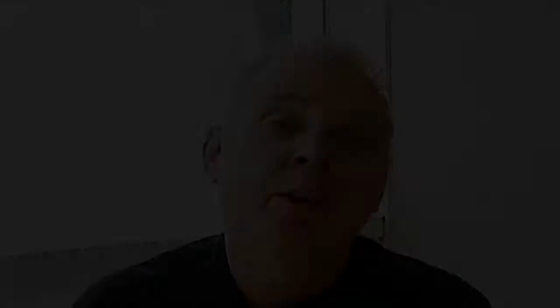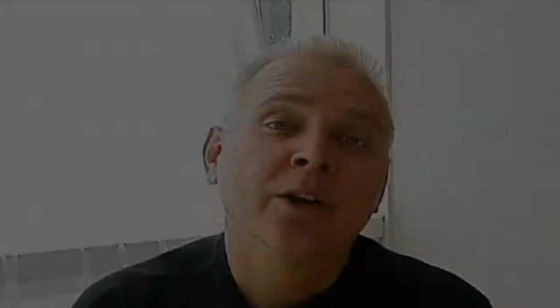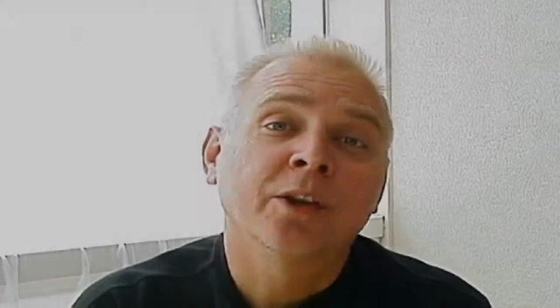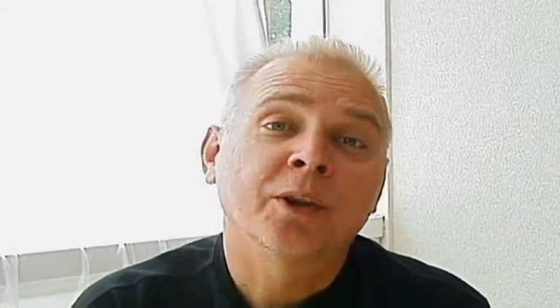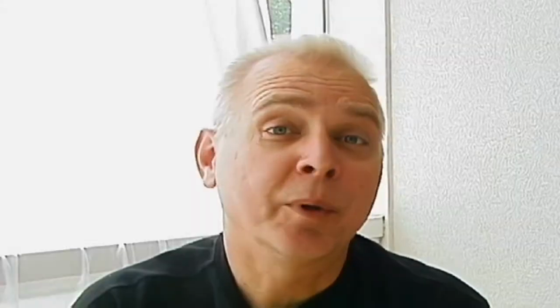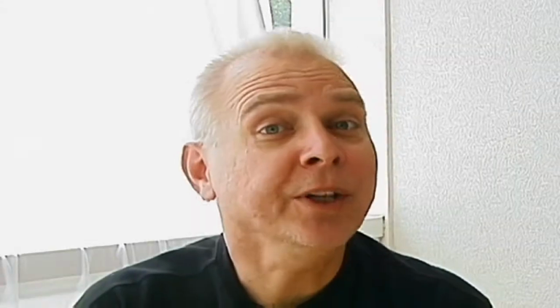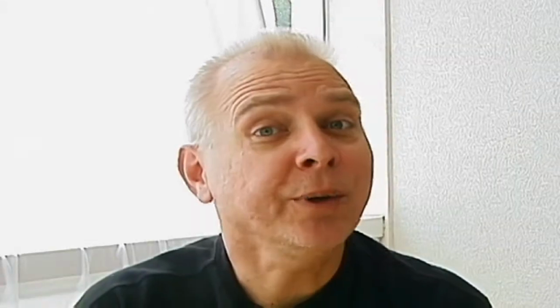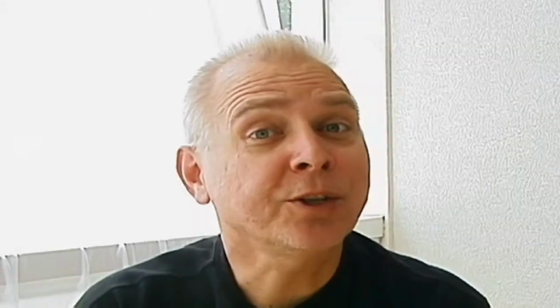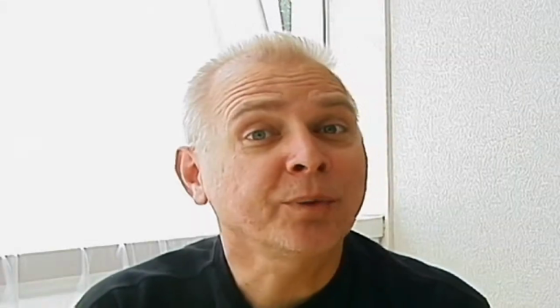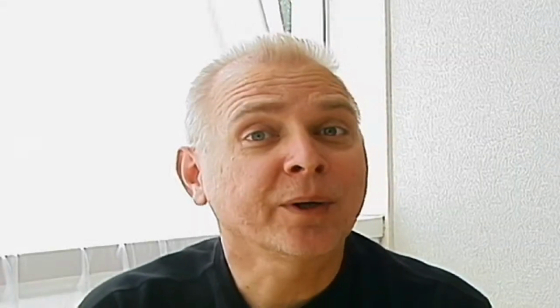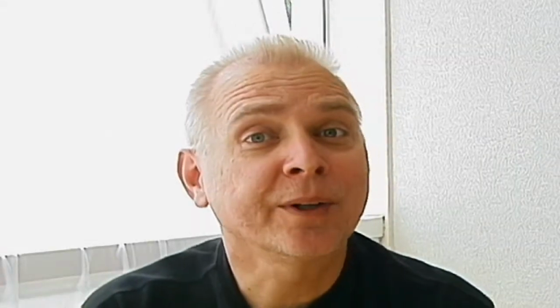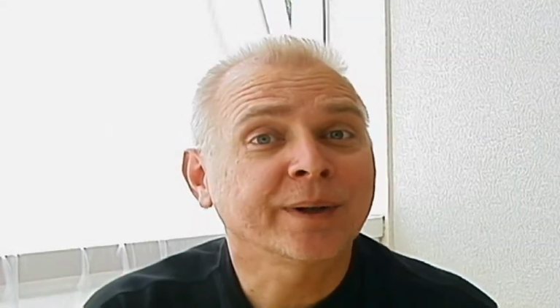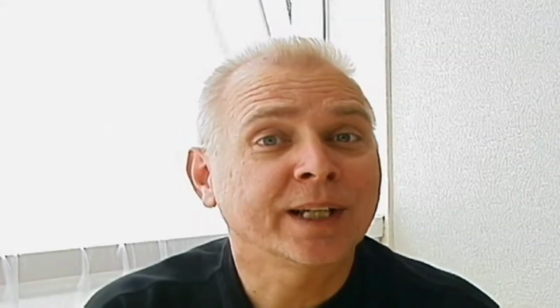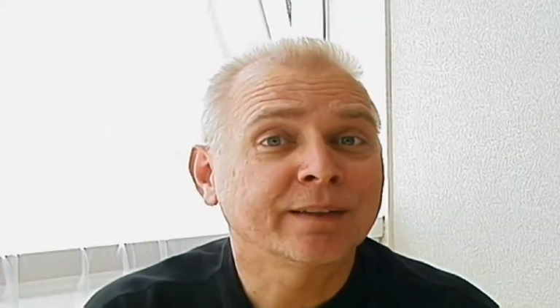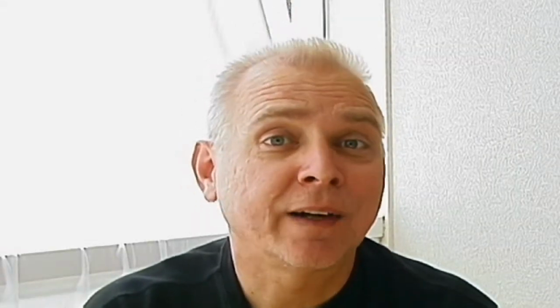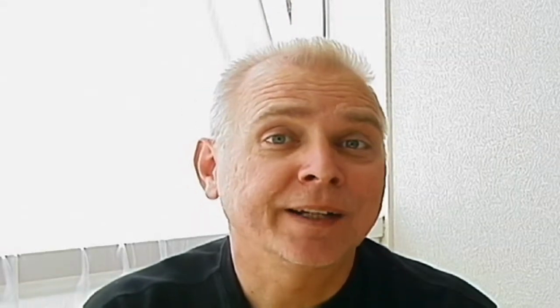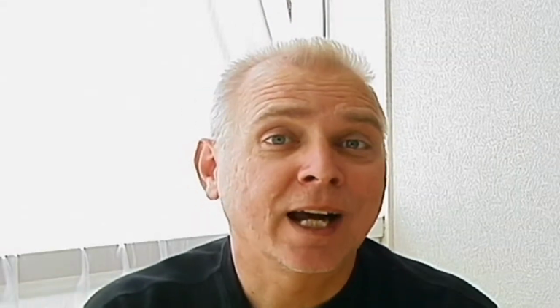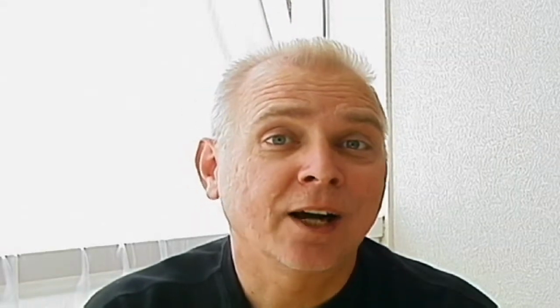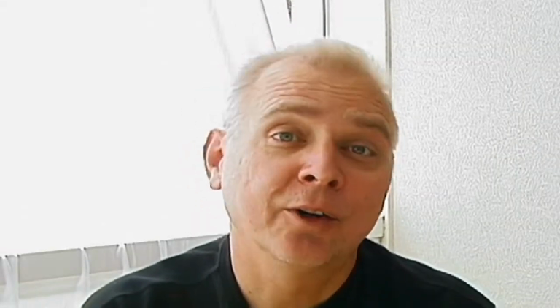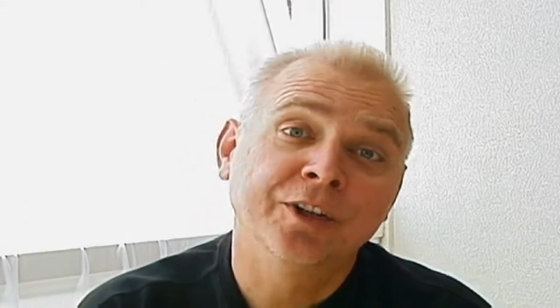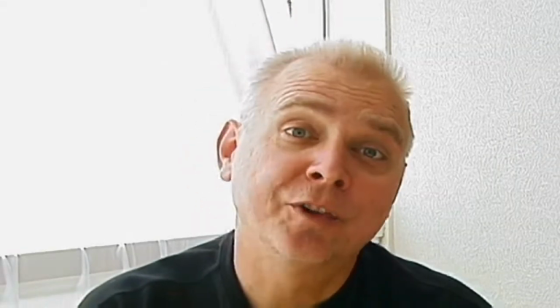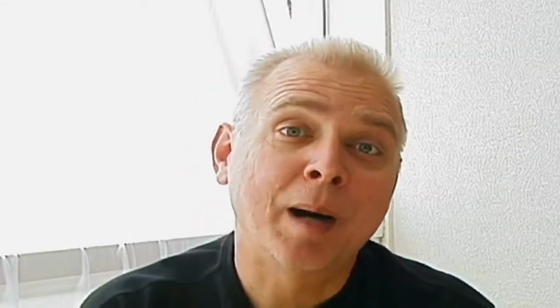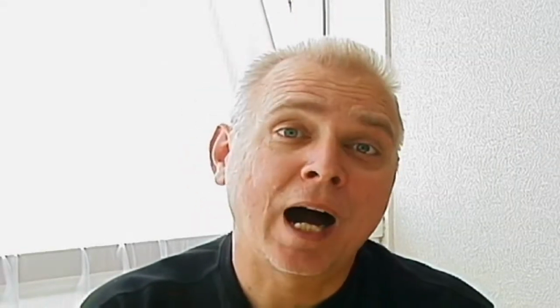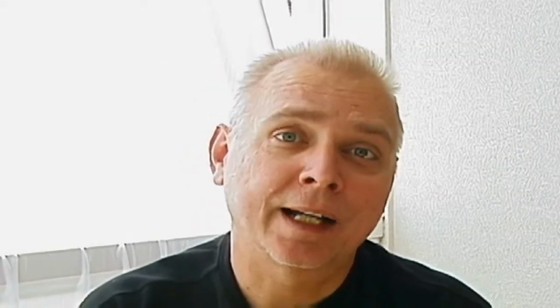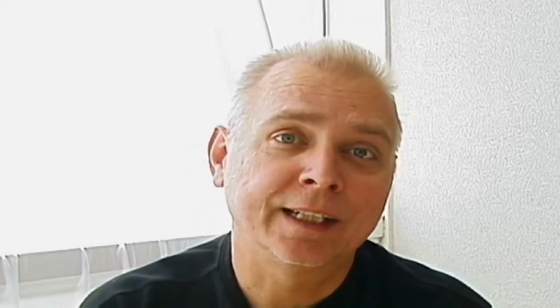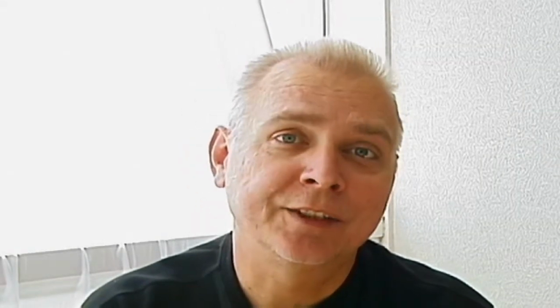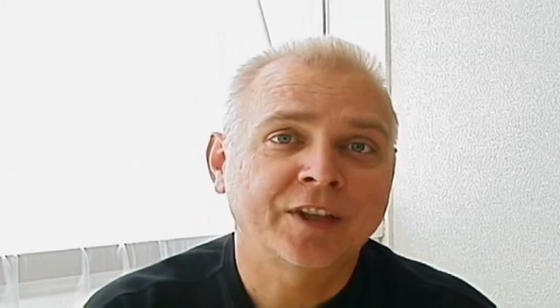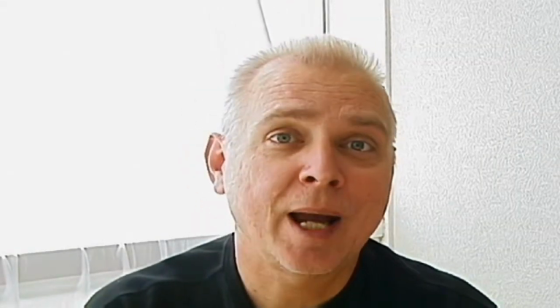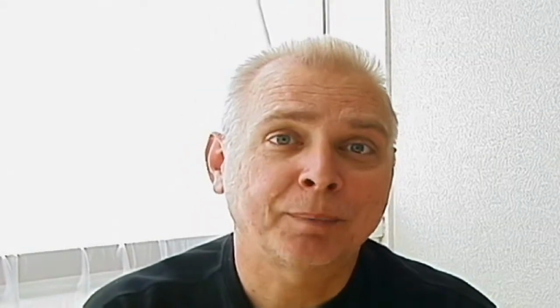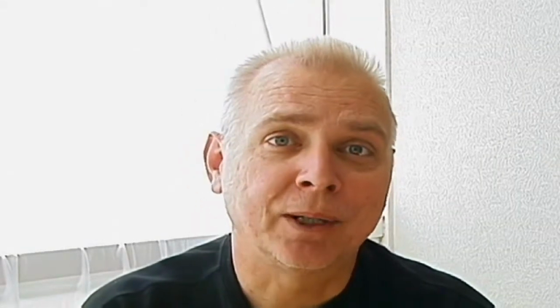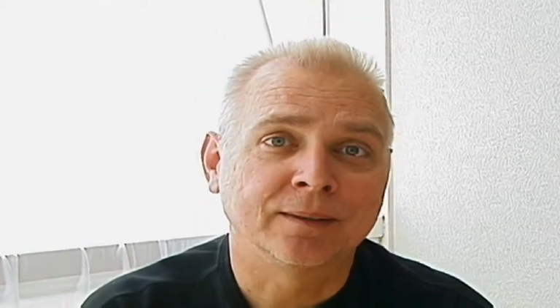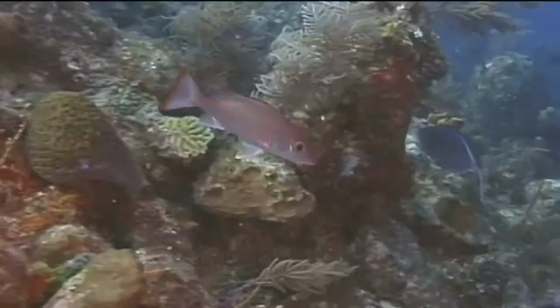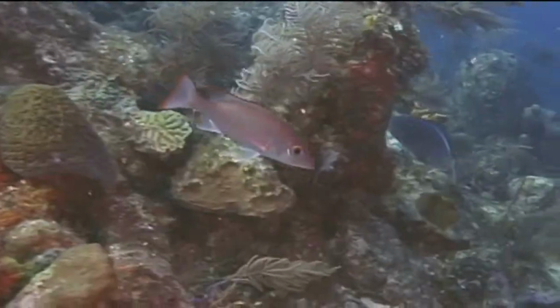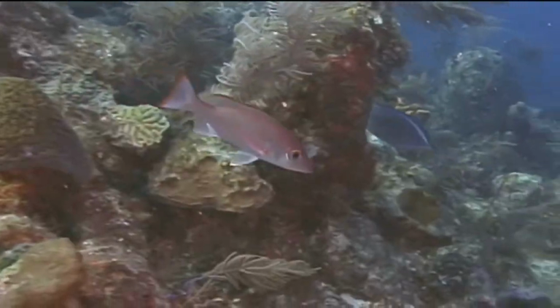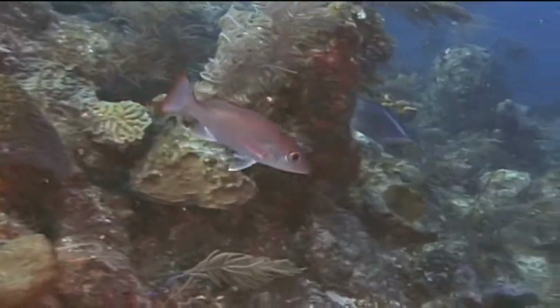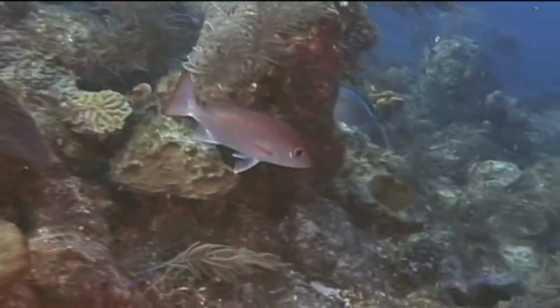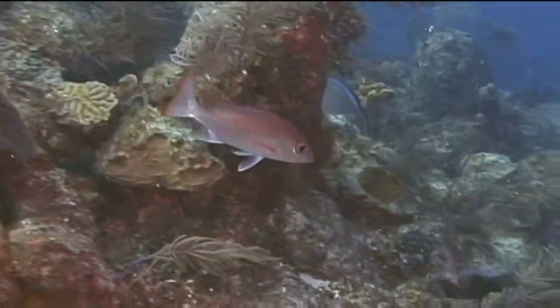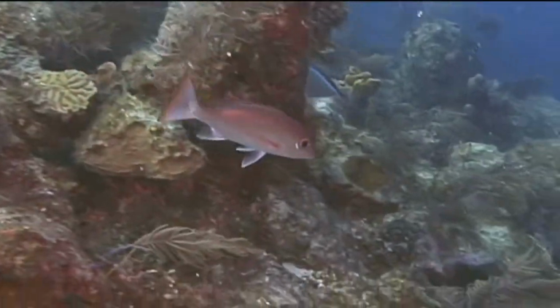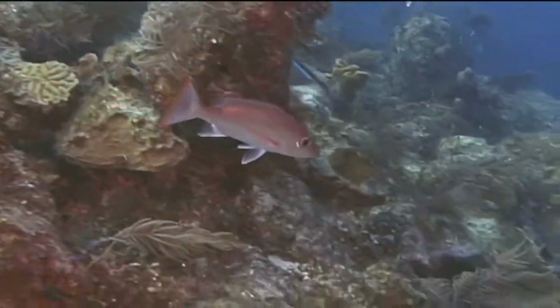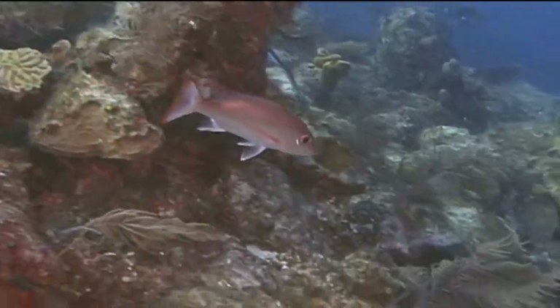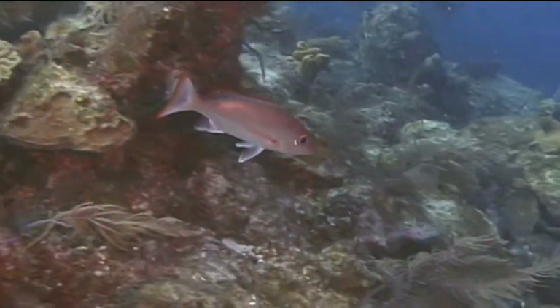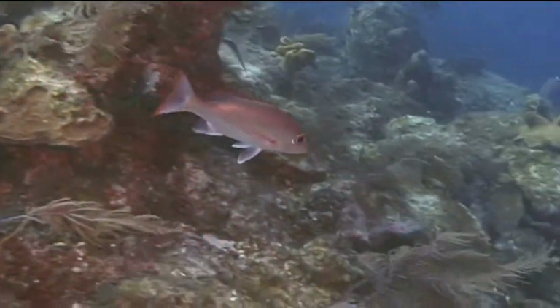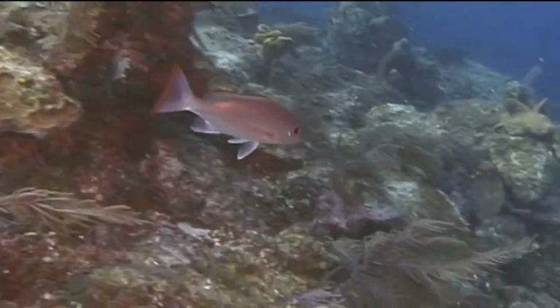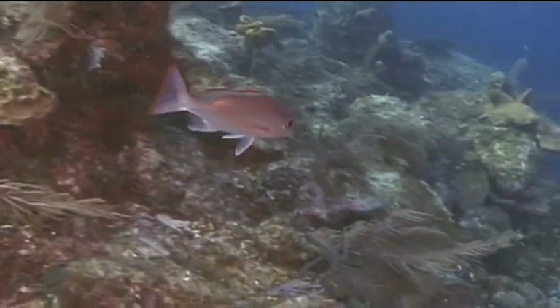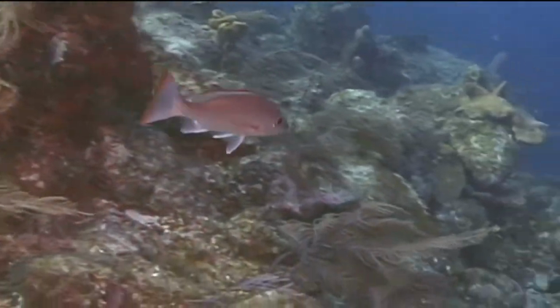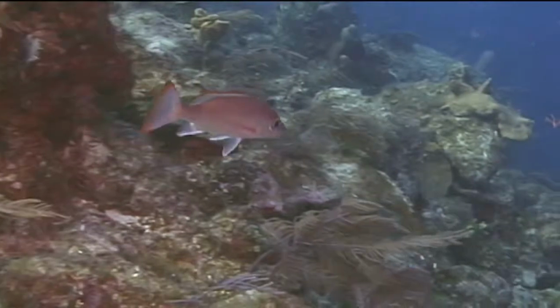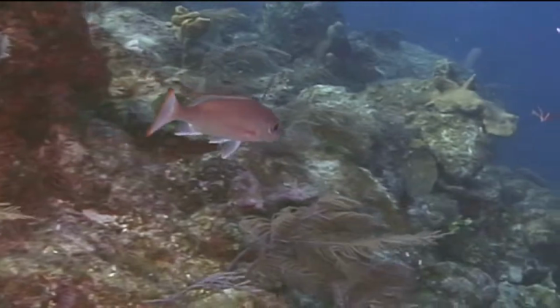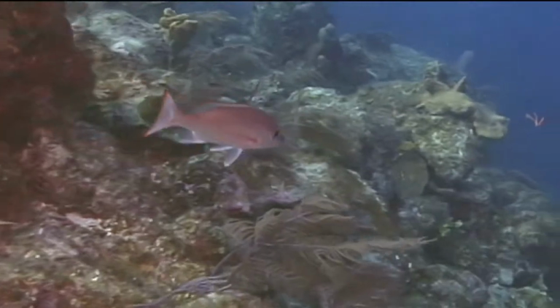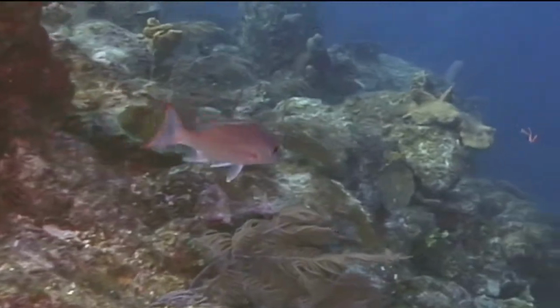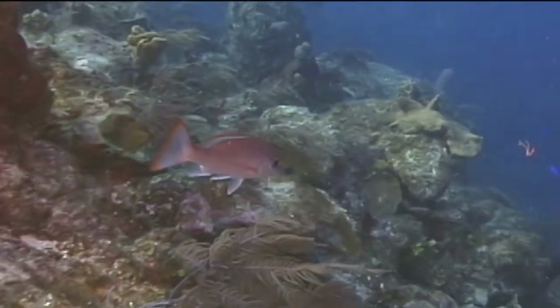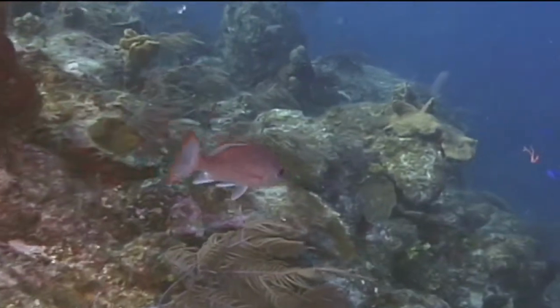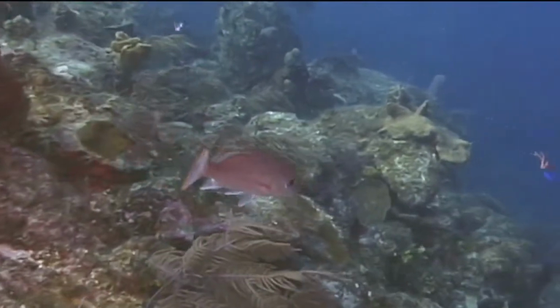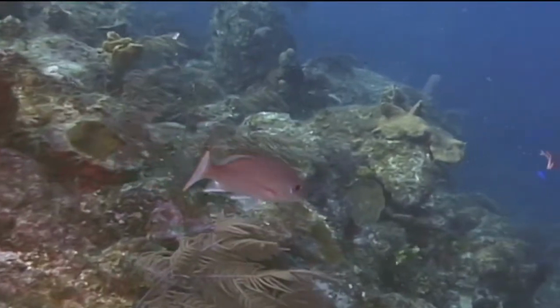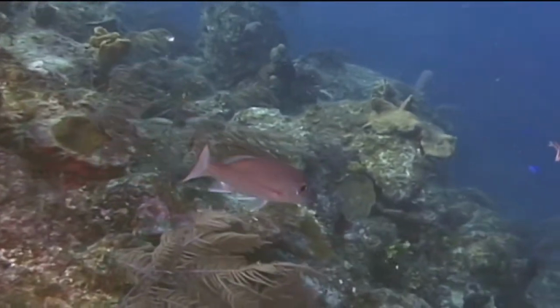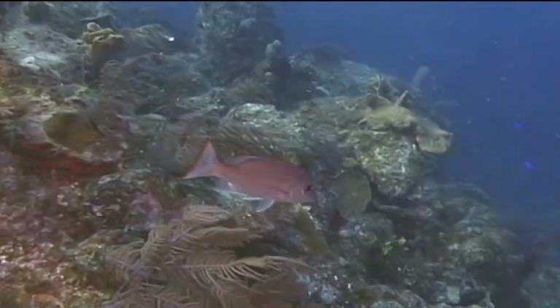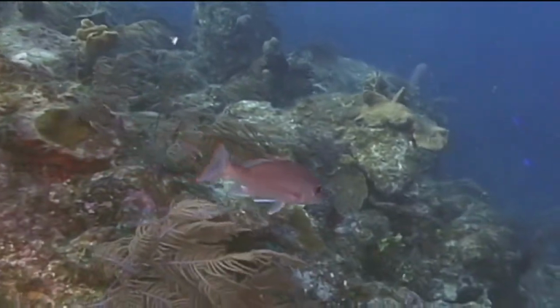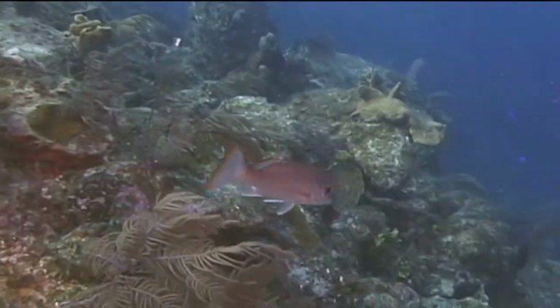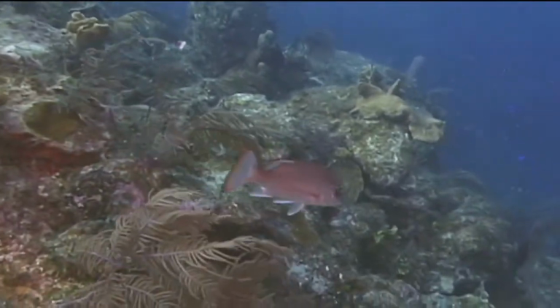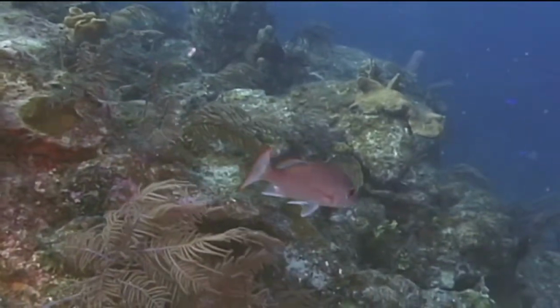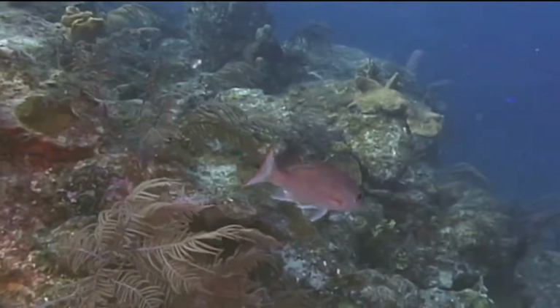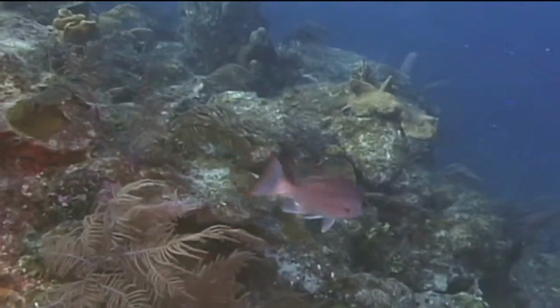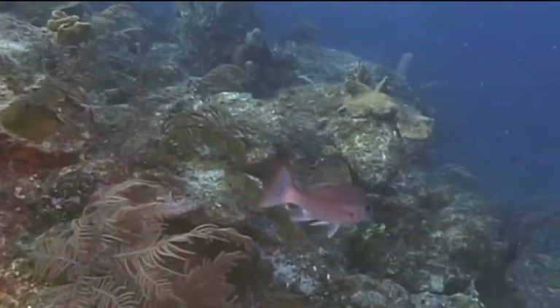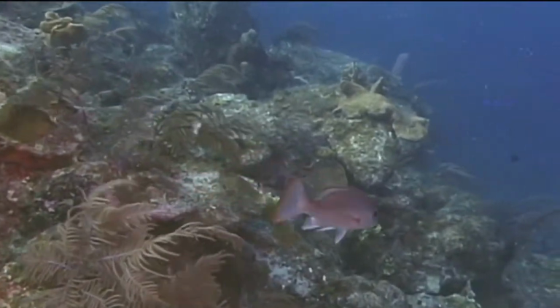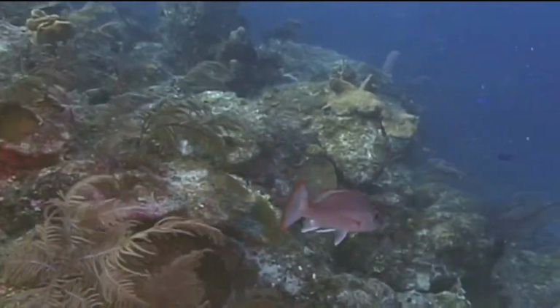The marine creature we're going to identify now is the mahogany snapper. The mahogany snapper is obviously a member of the snapper family of fish.